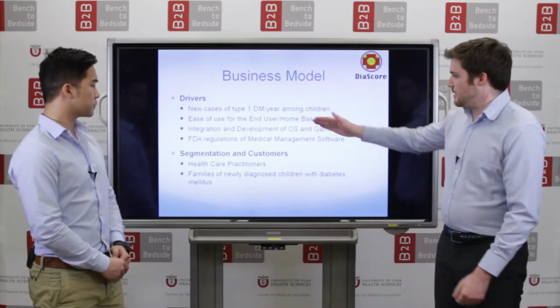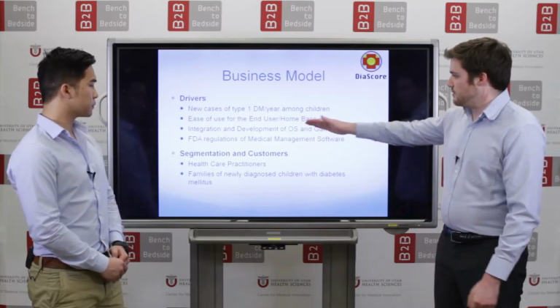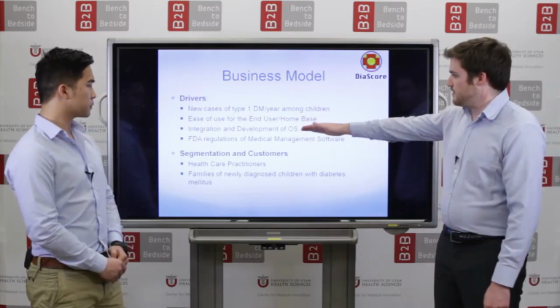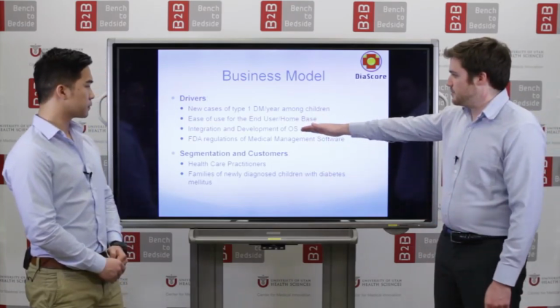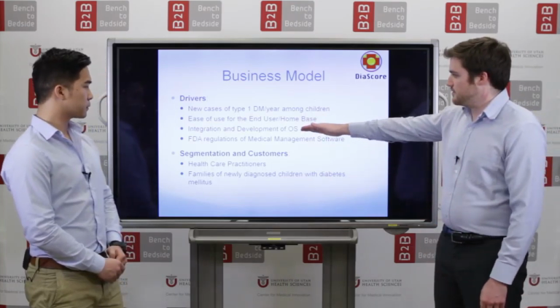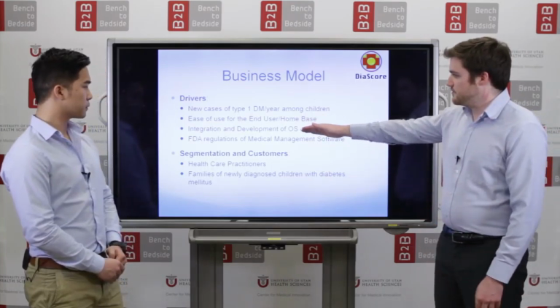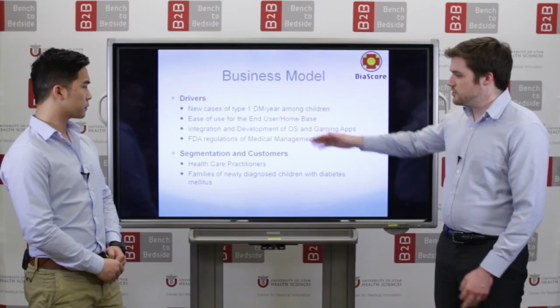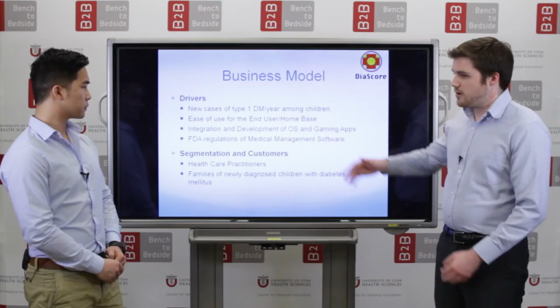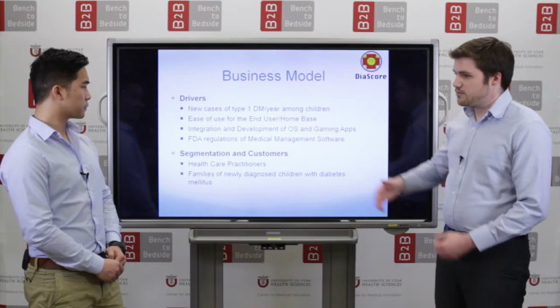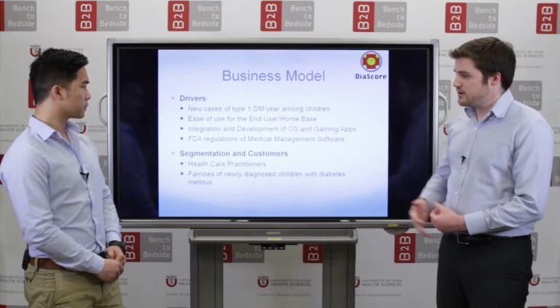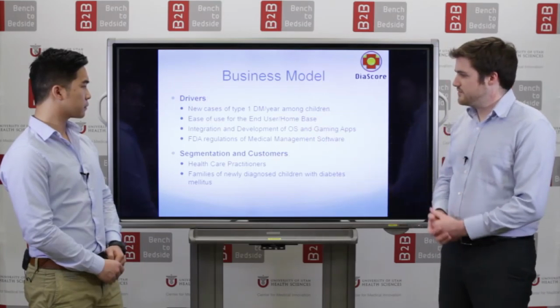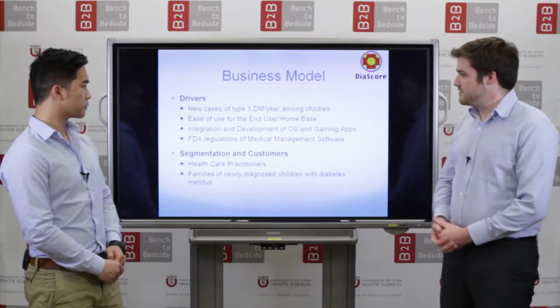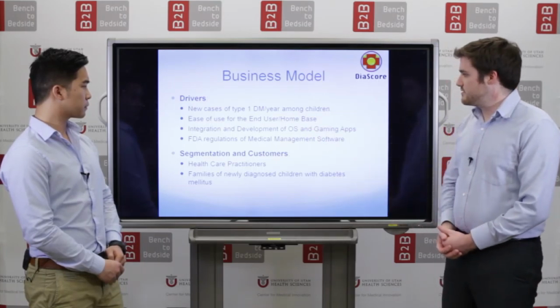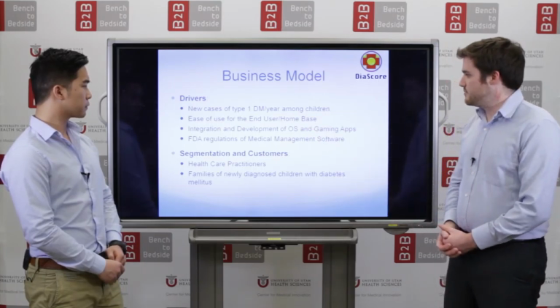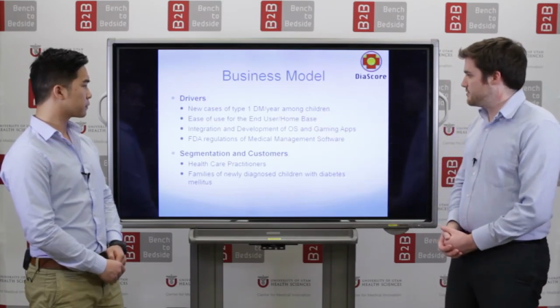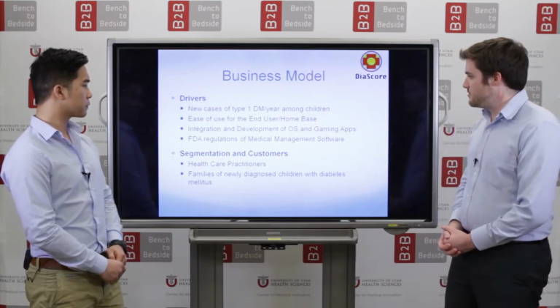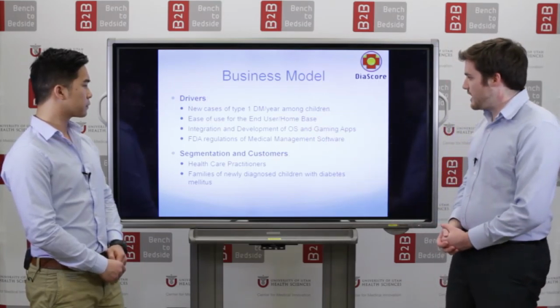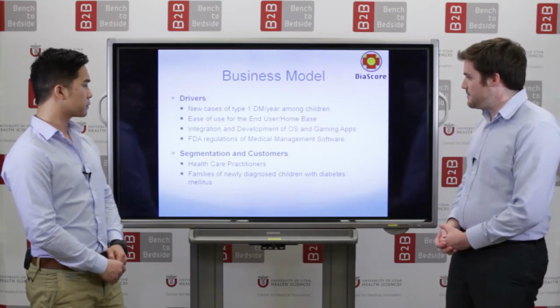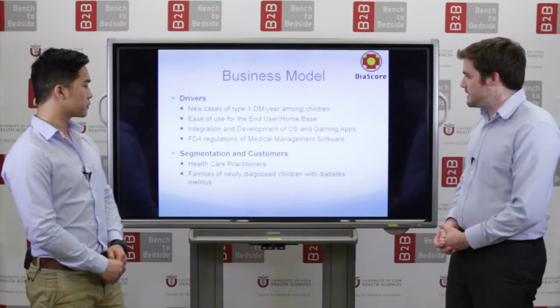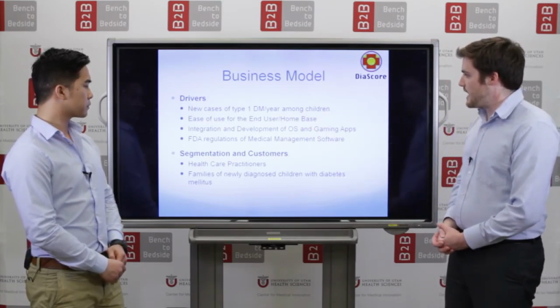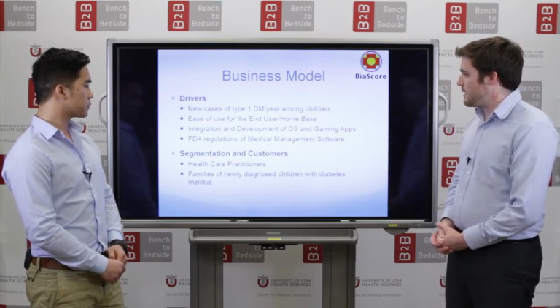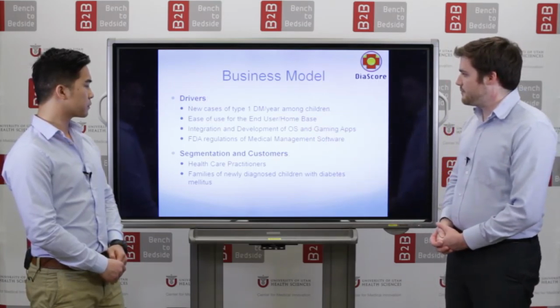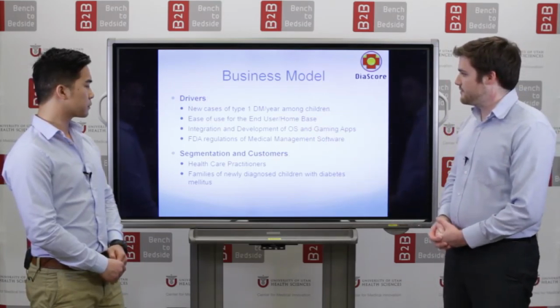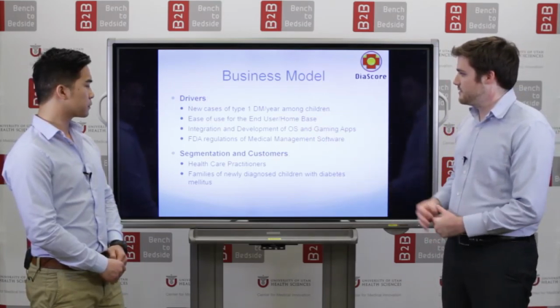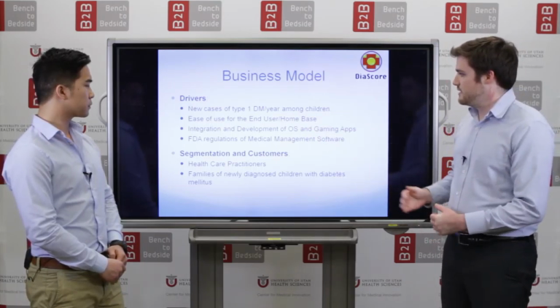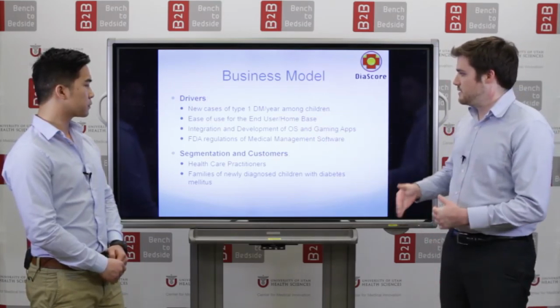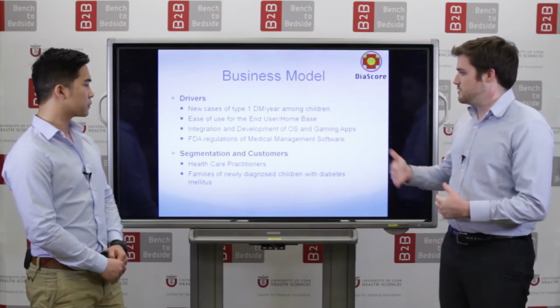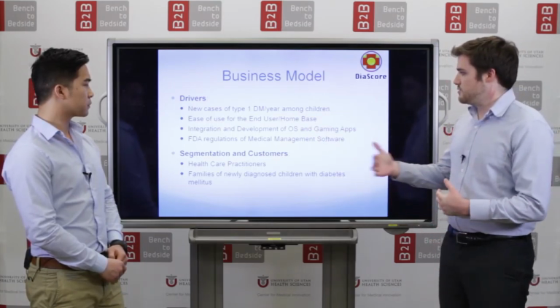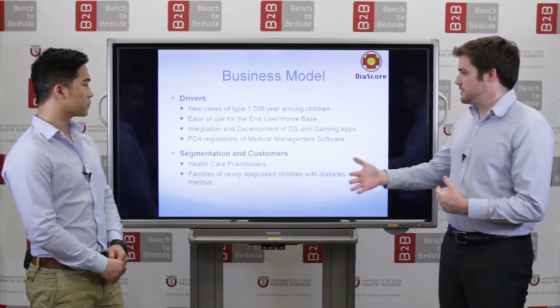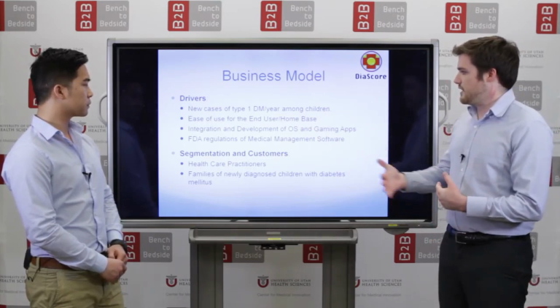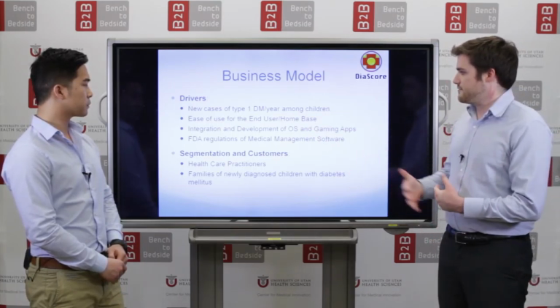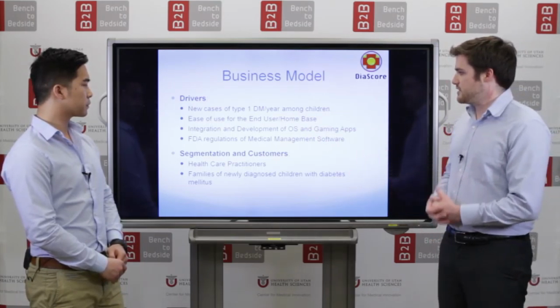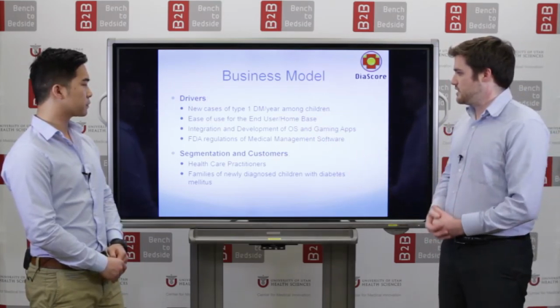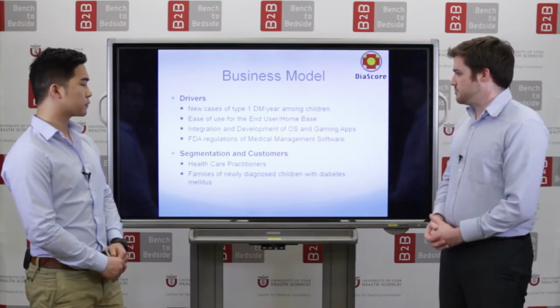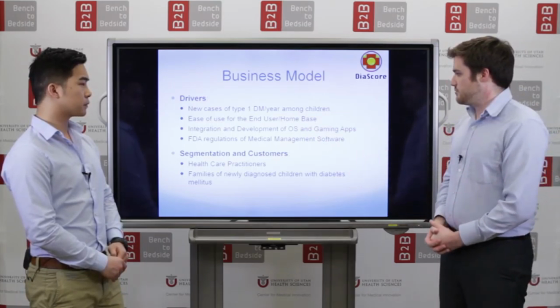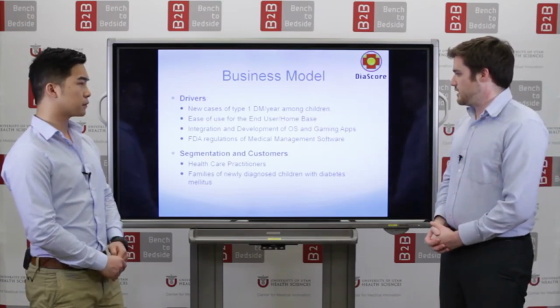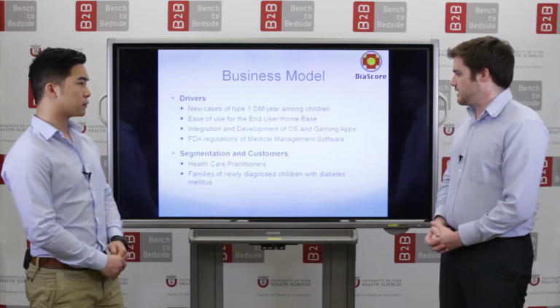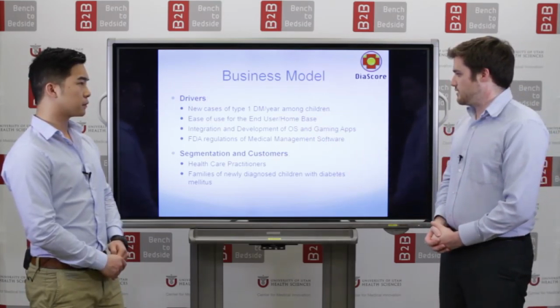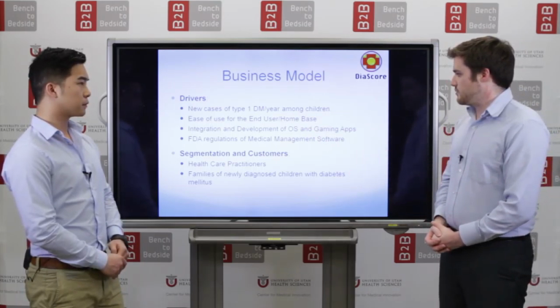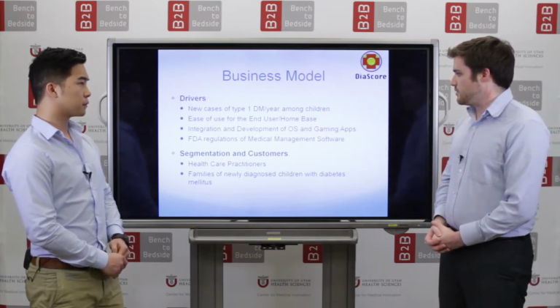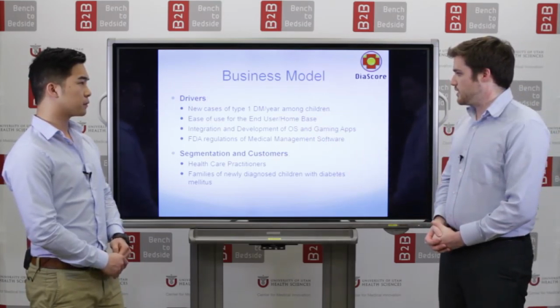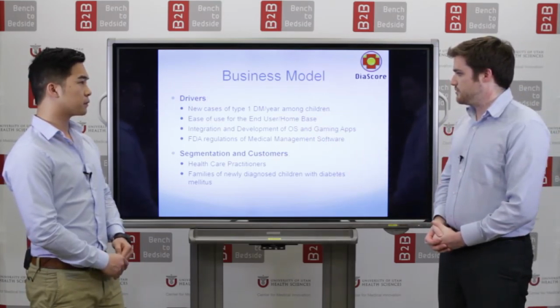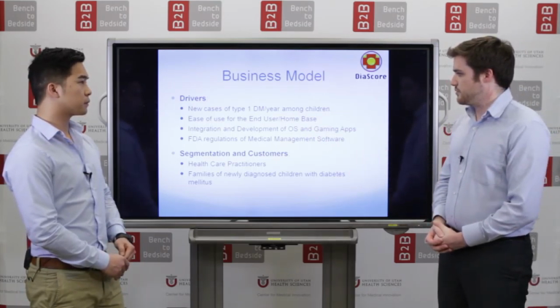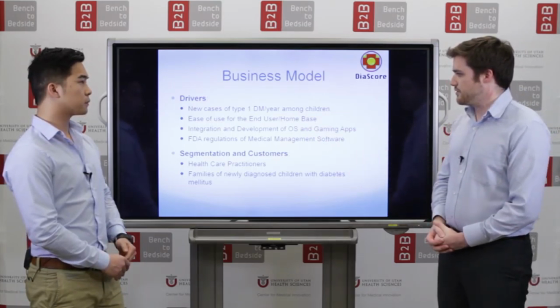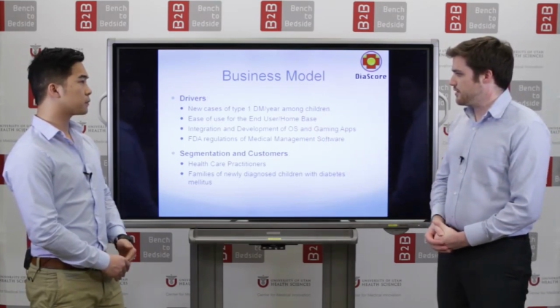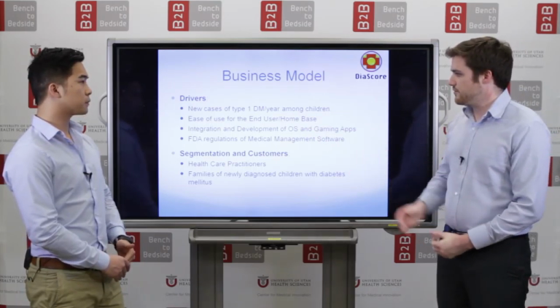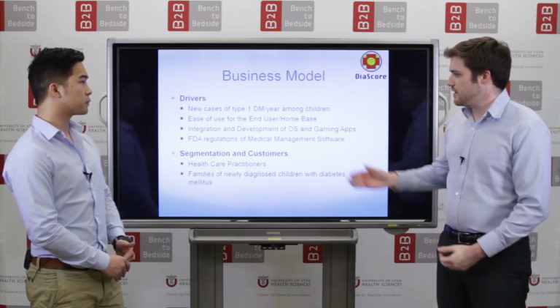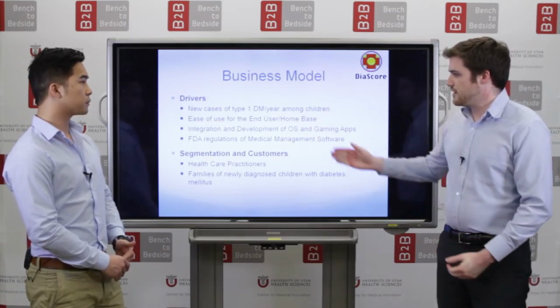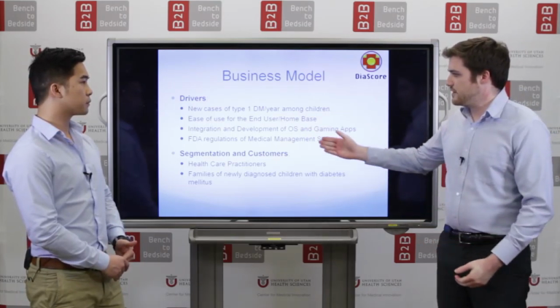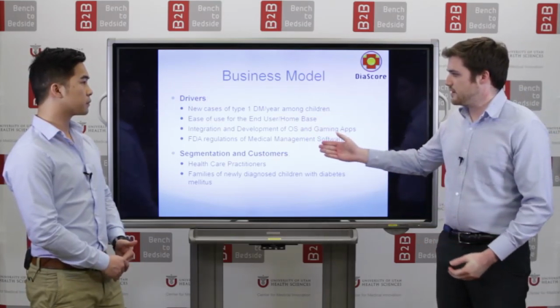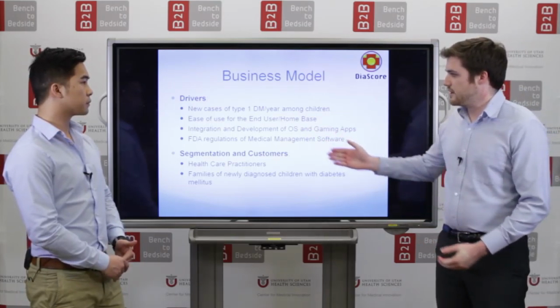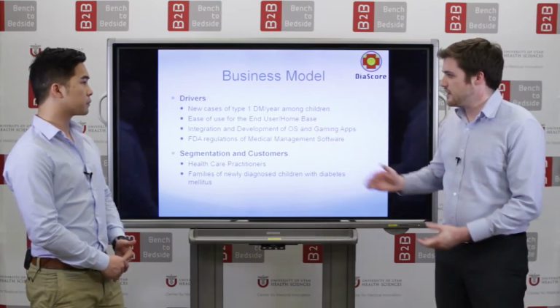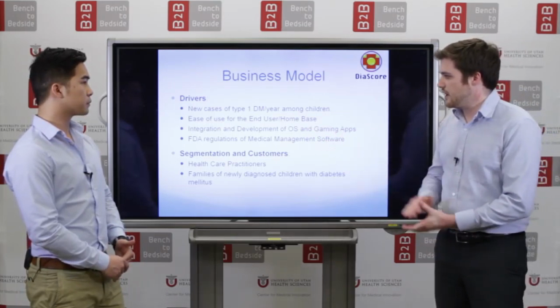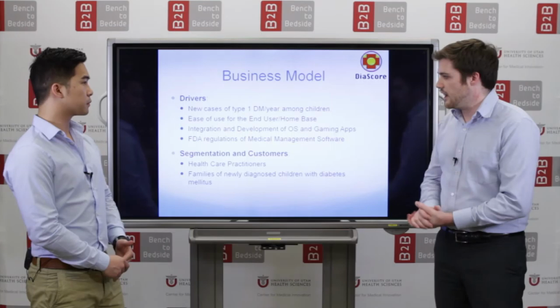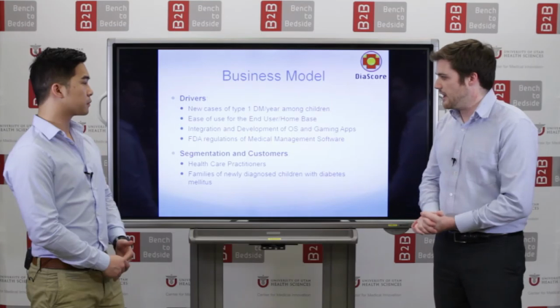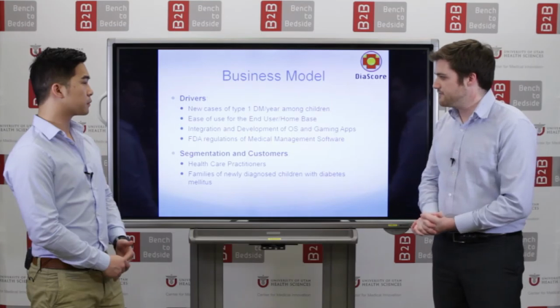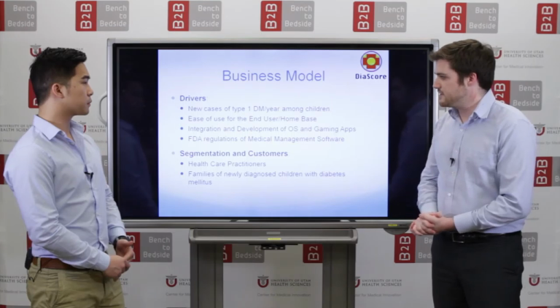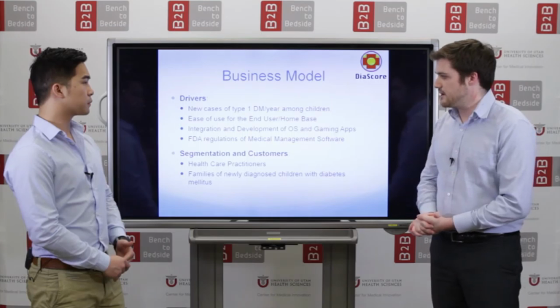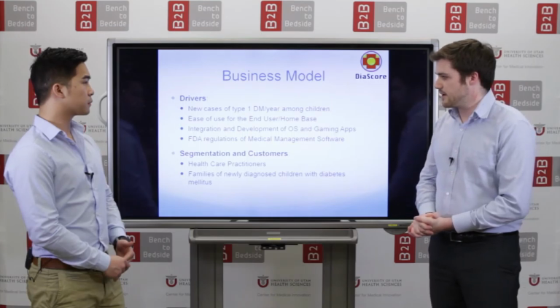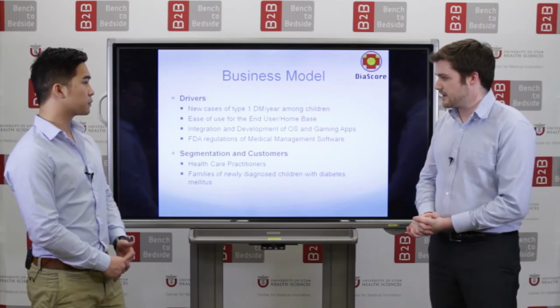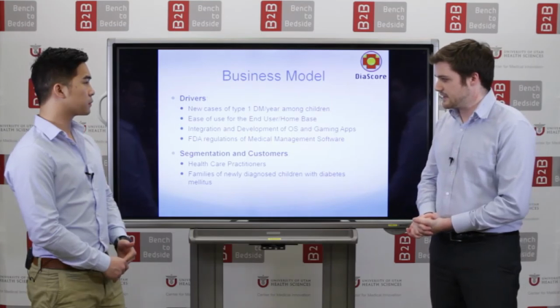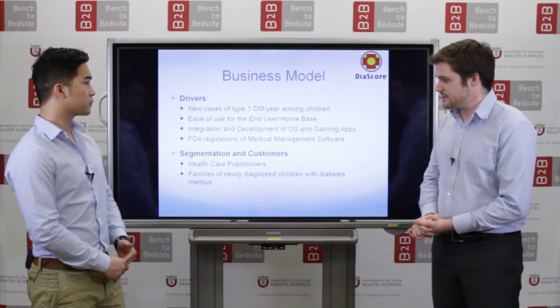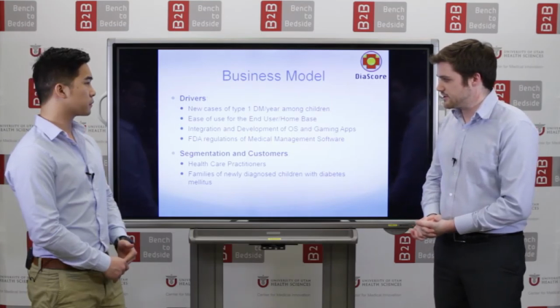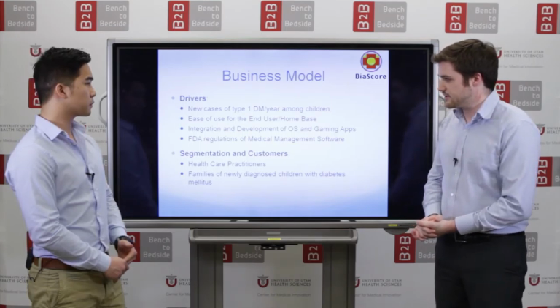Additional risk factors include development of new operating systems, new gaming apps which we would have to stay relevant with, and FDA regulations.